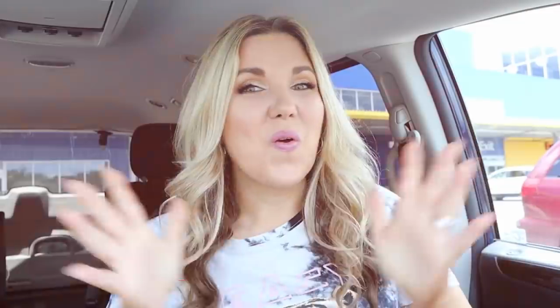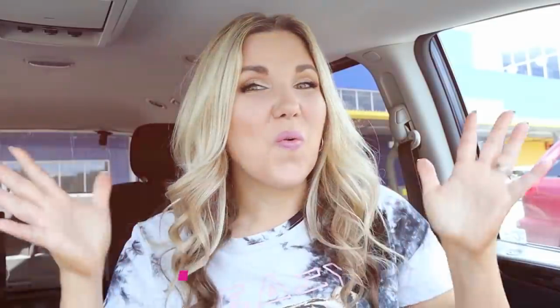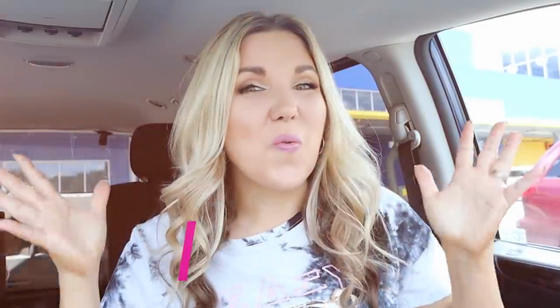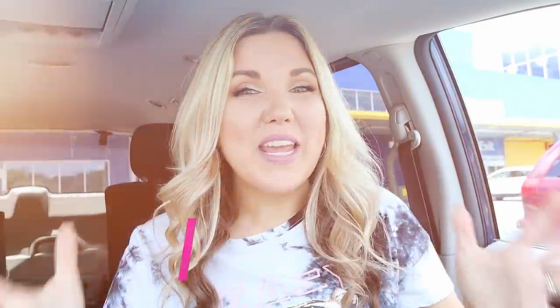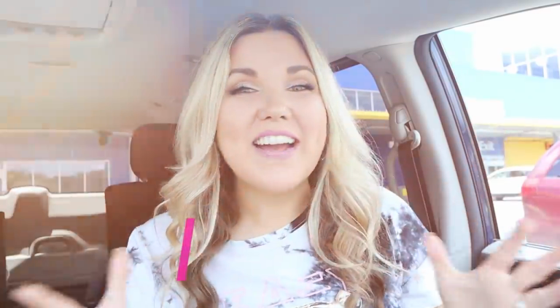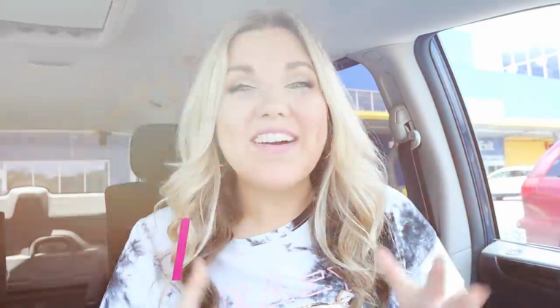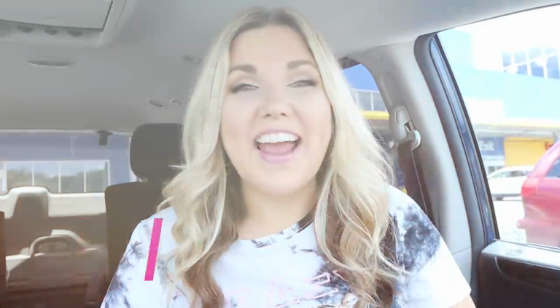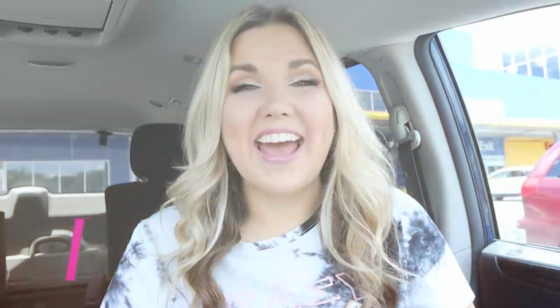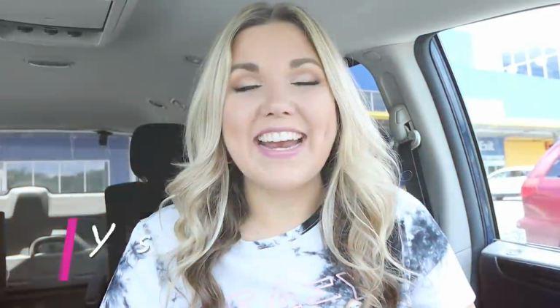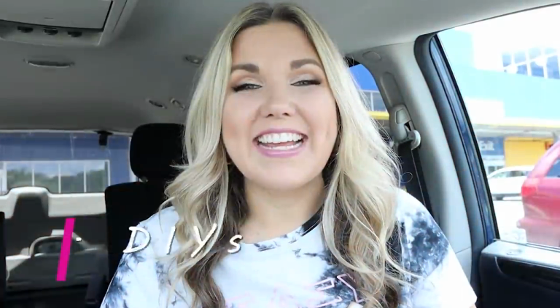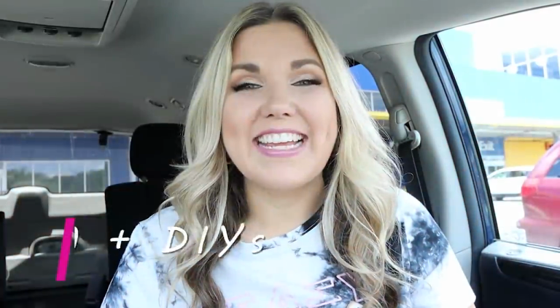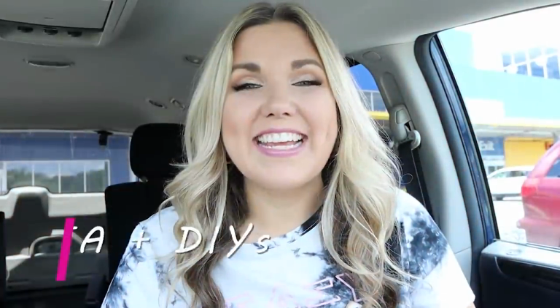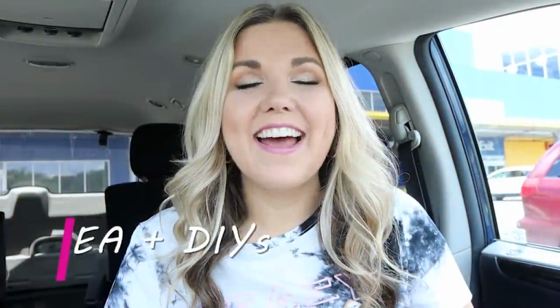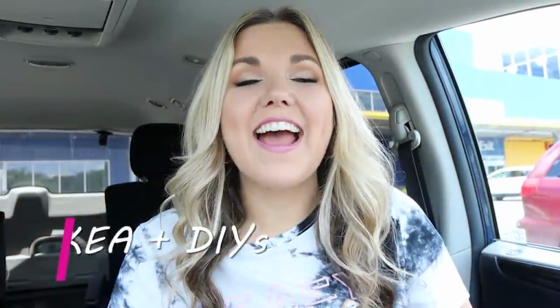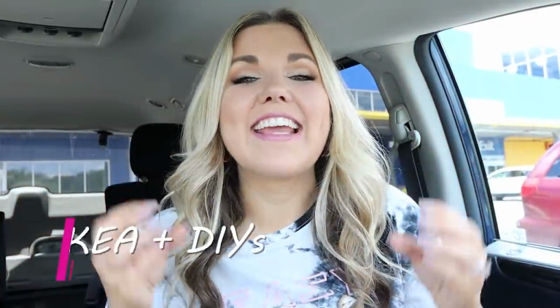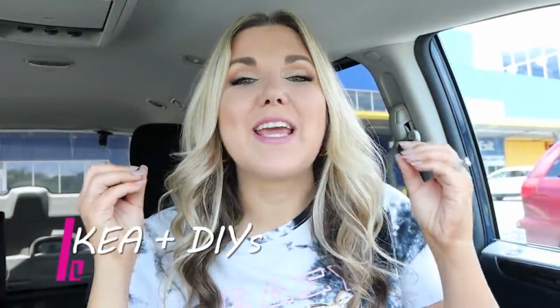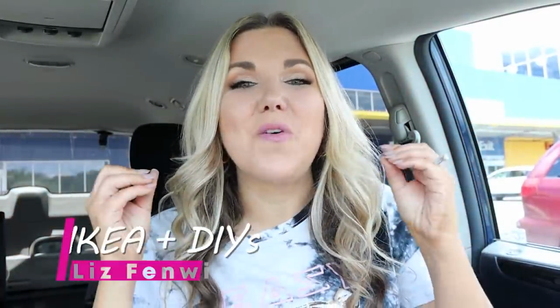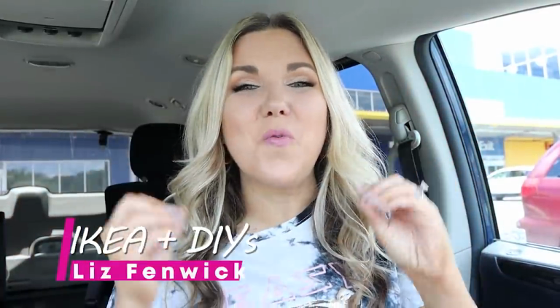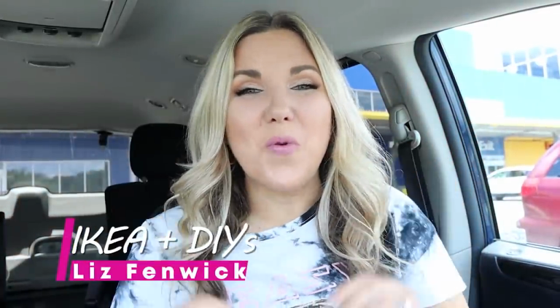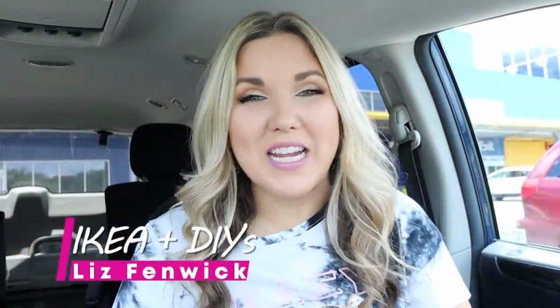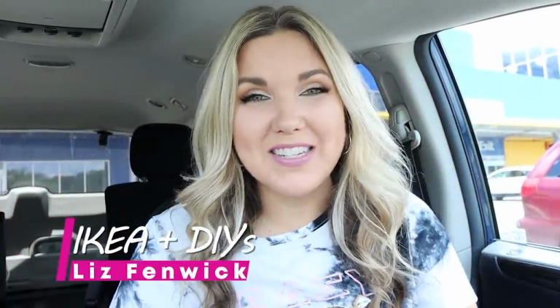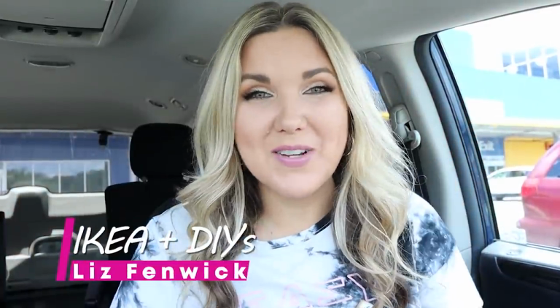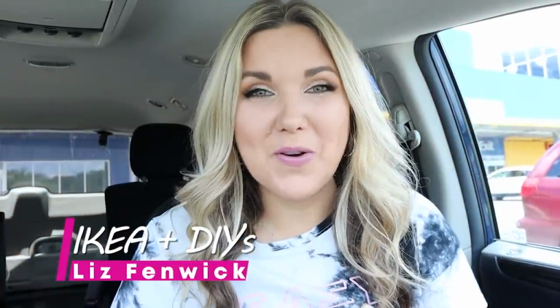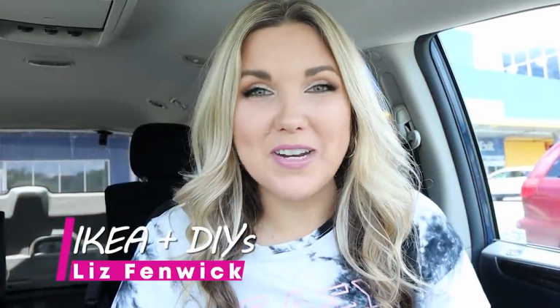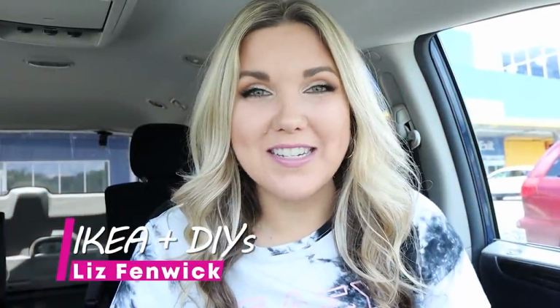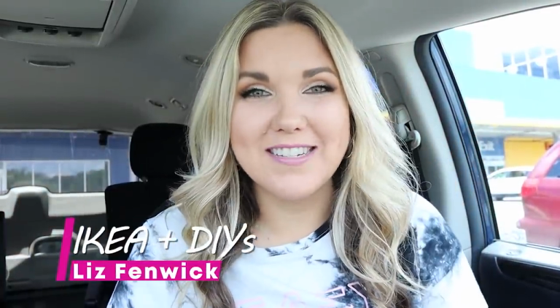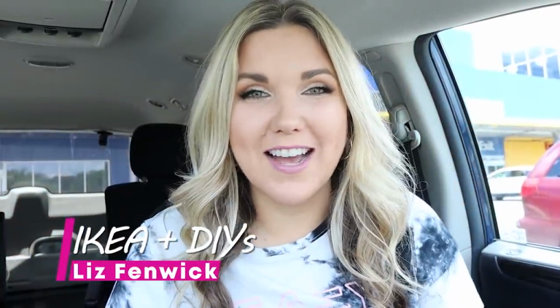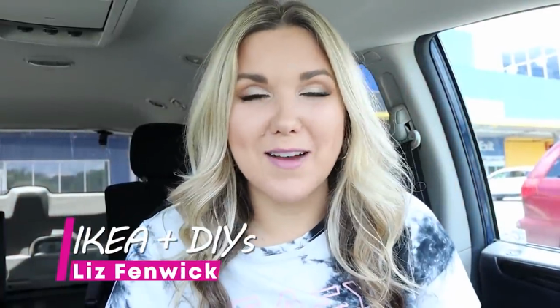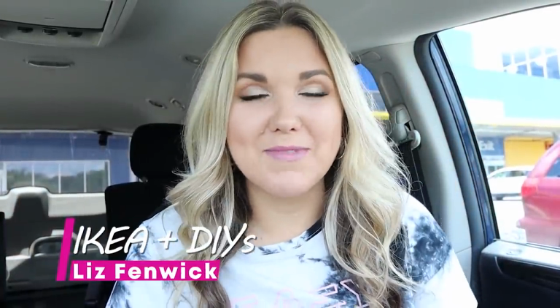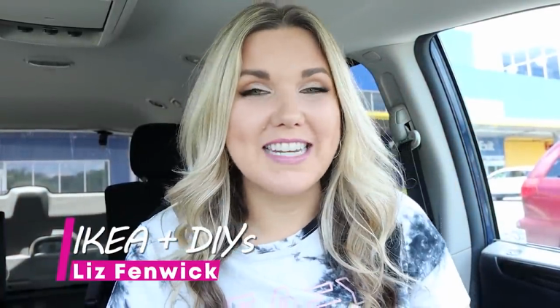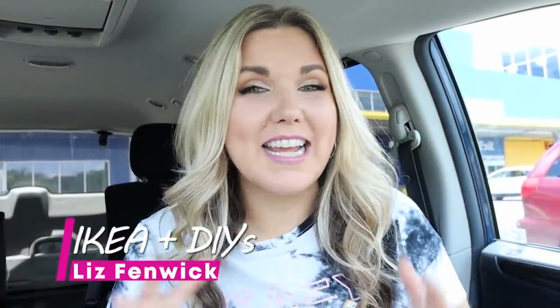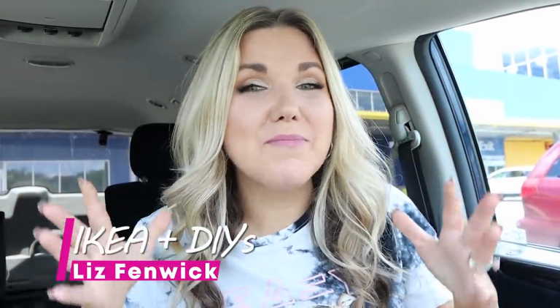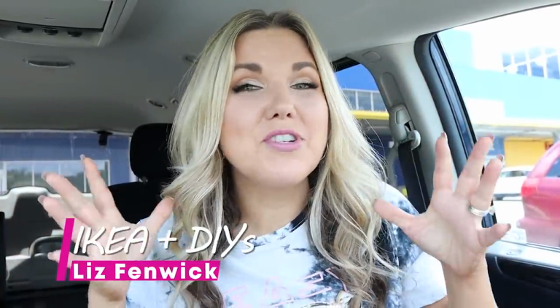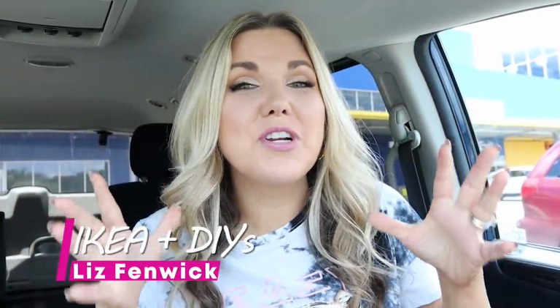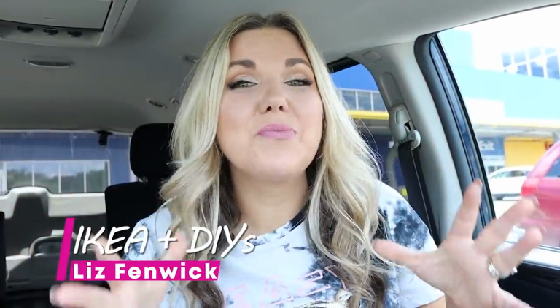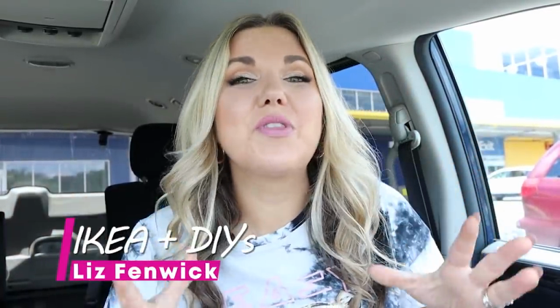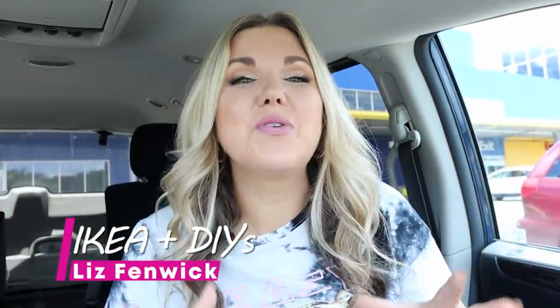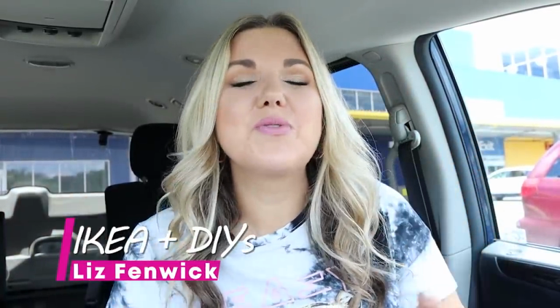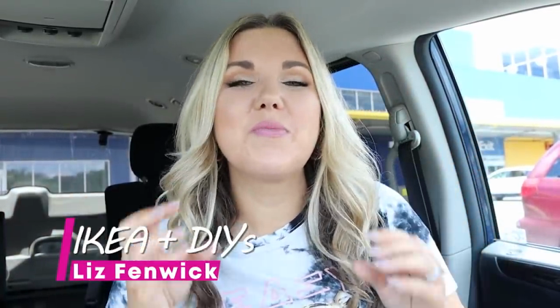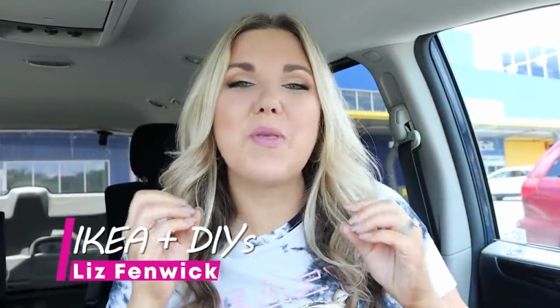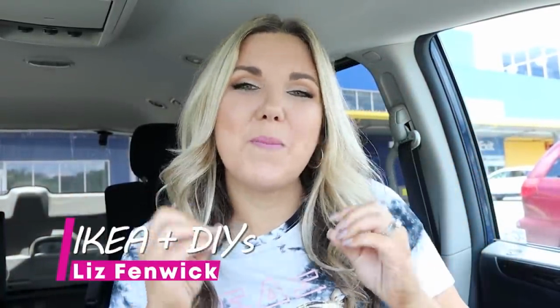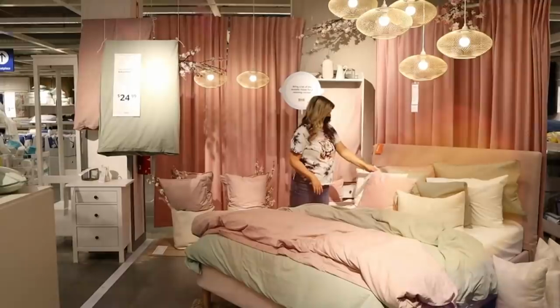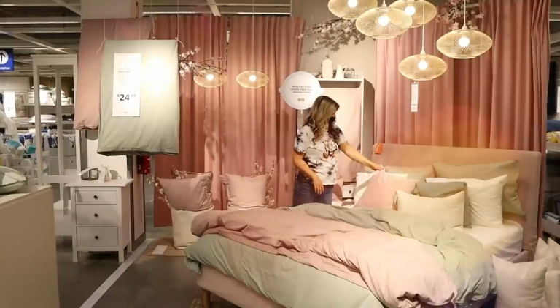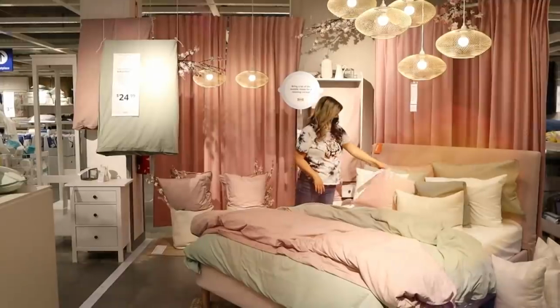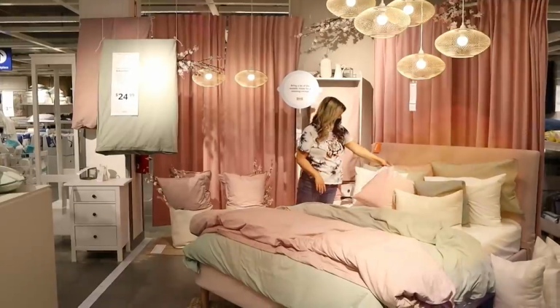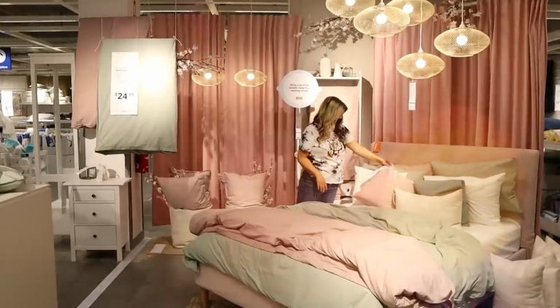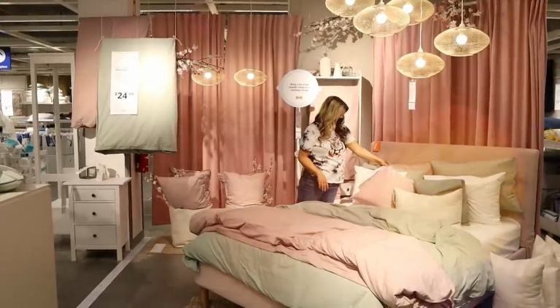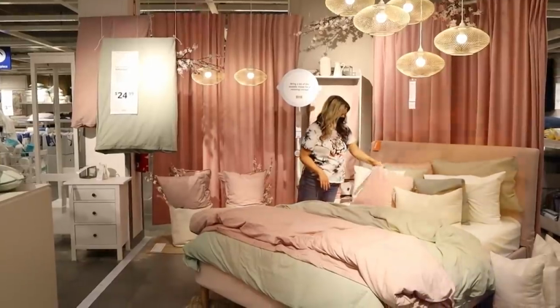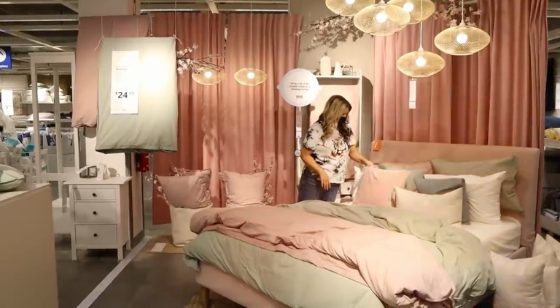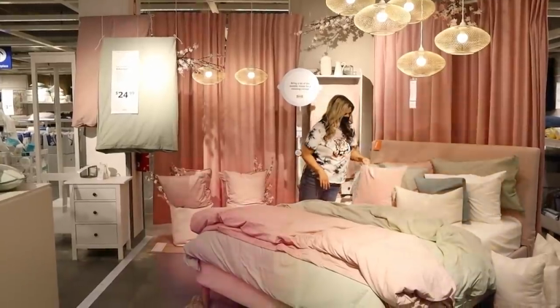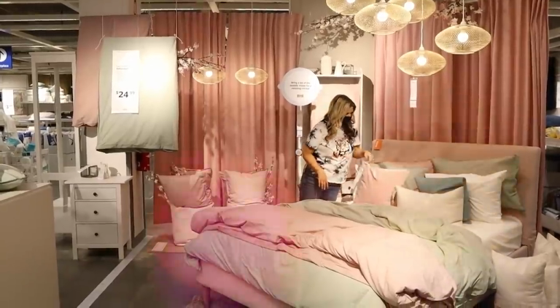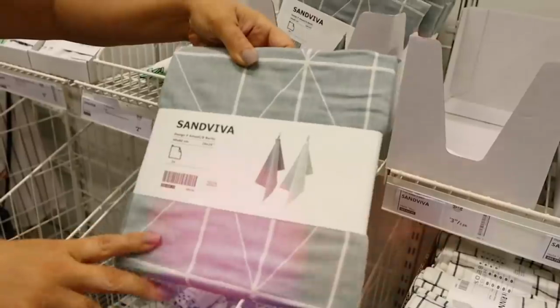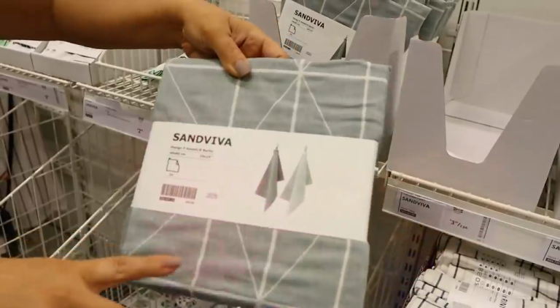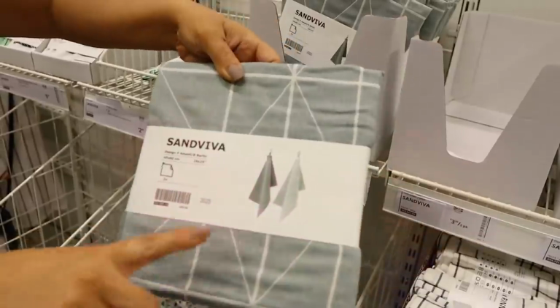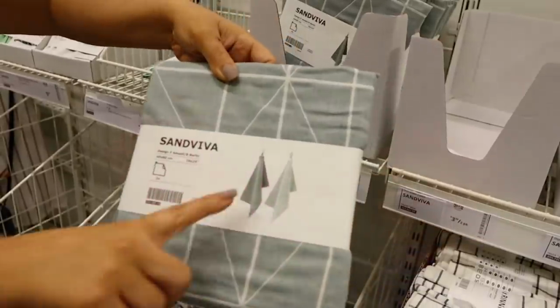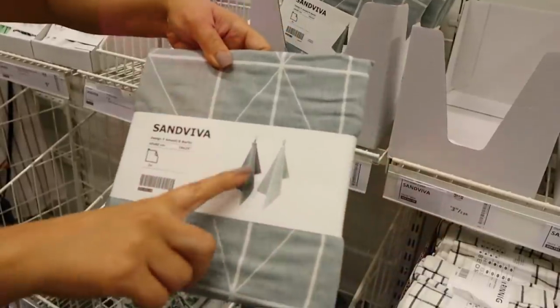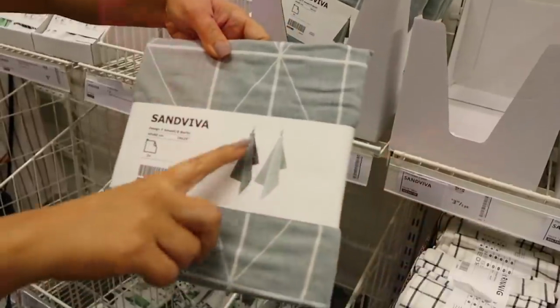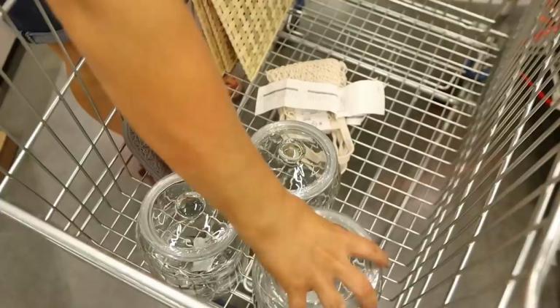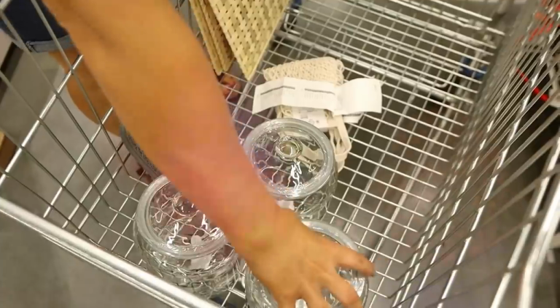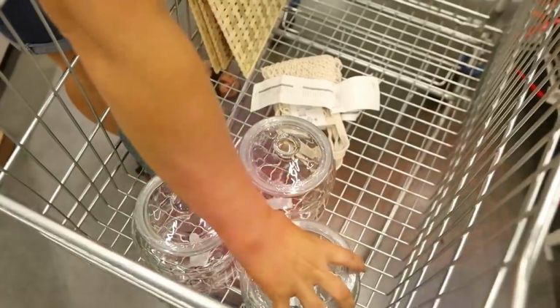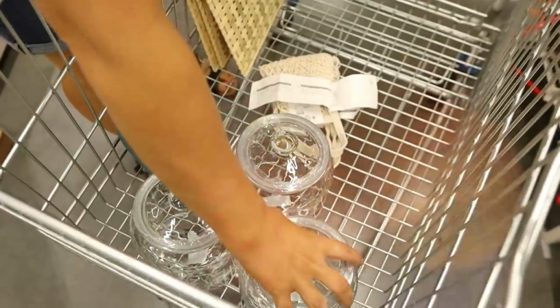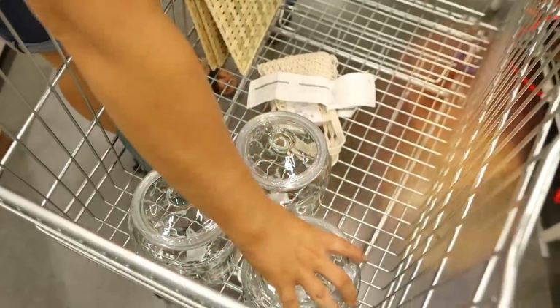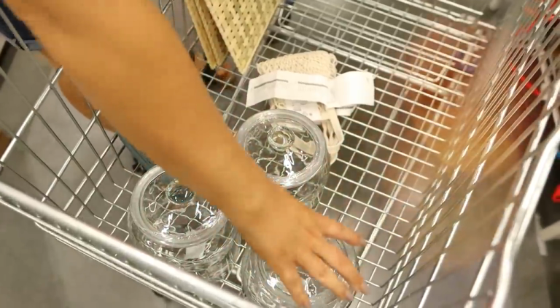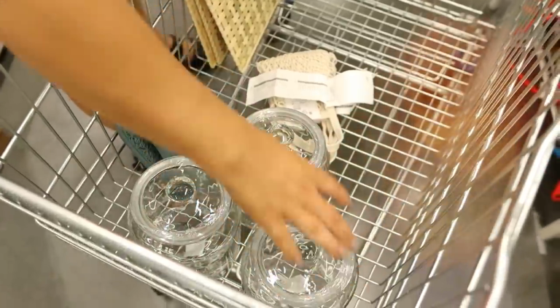We are at IKEA! I can't wait to go in and shop today. I'm sharing with you some of the best IKEA finds under ten dollars.